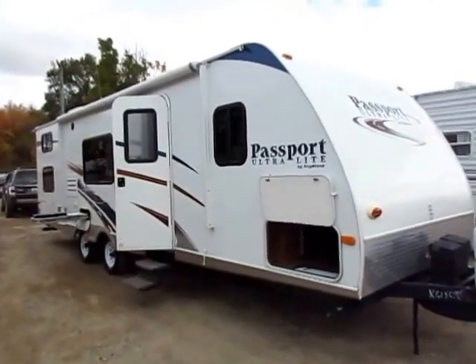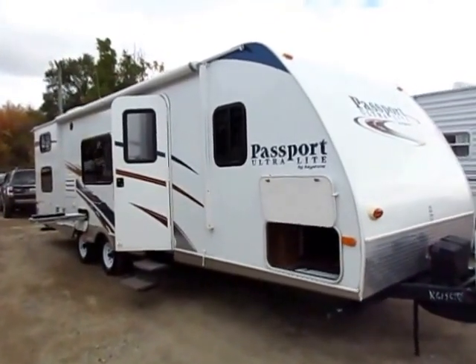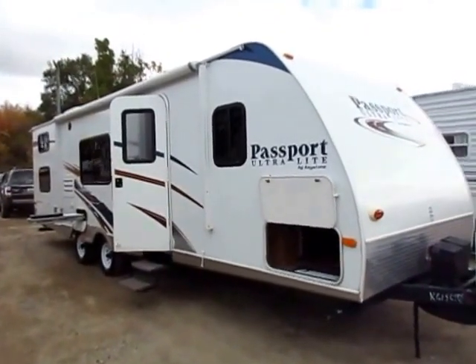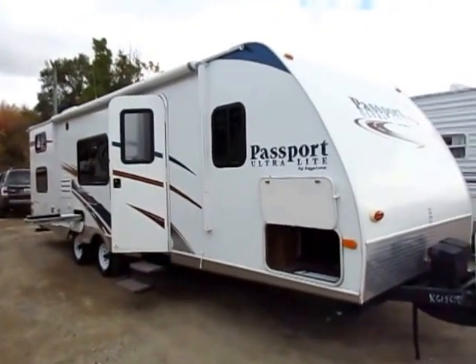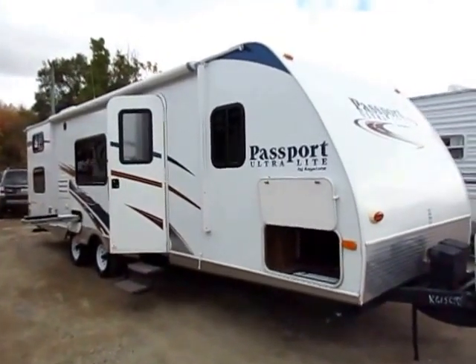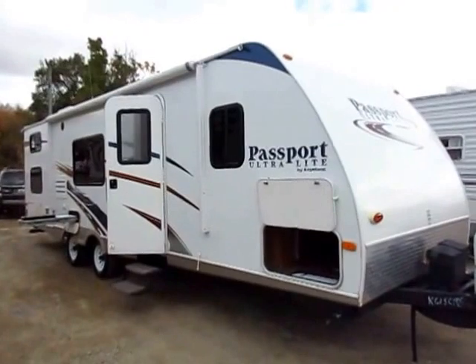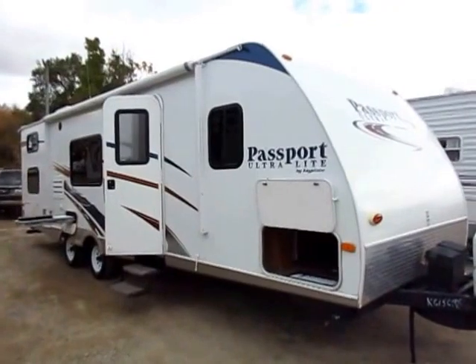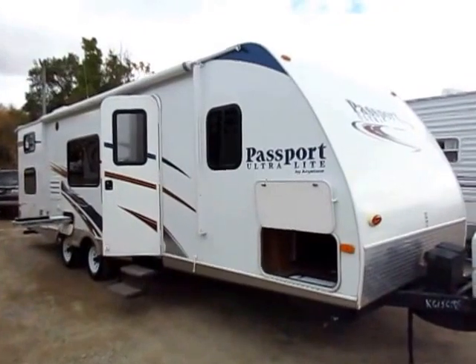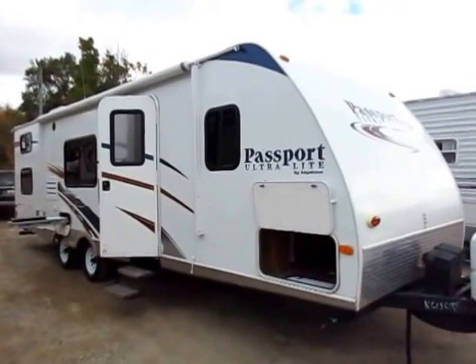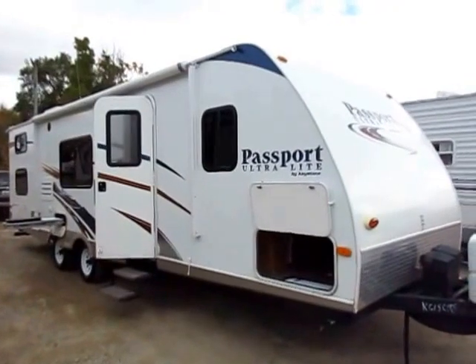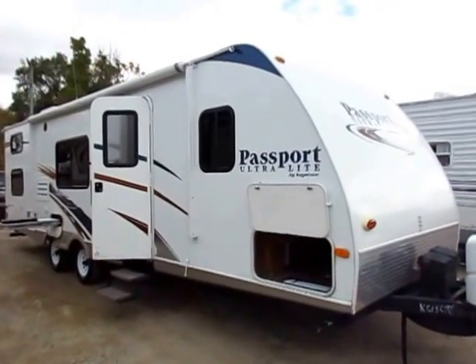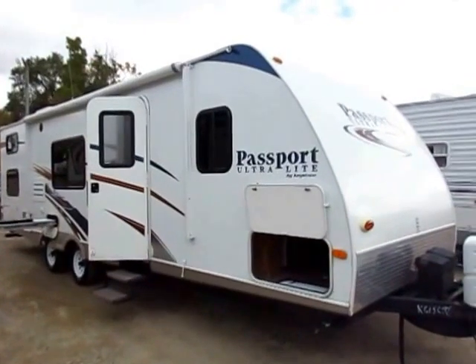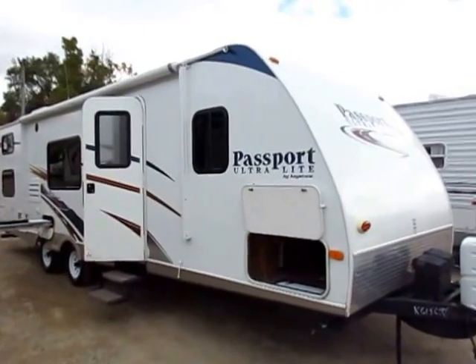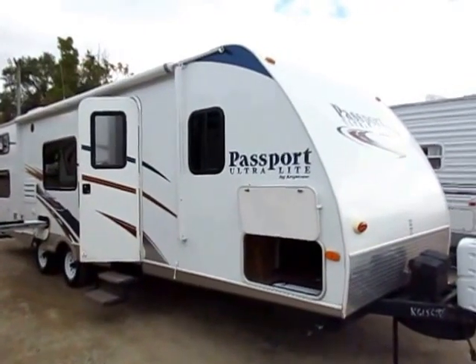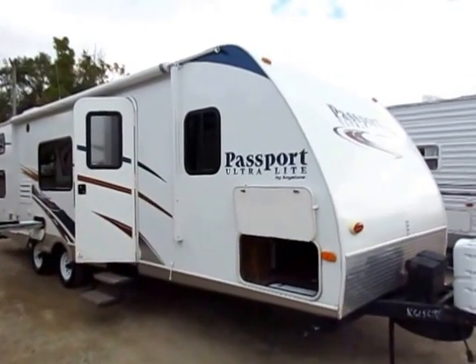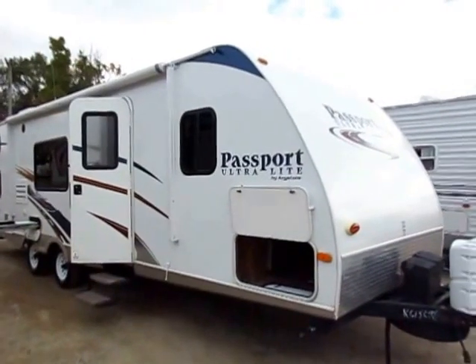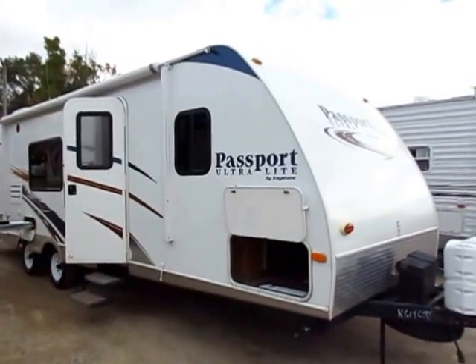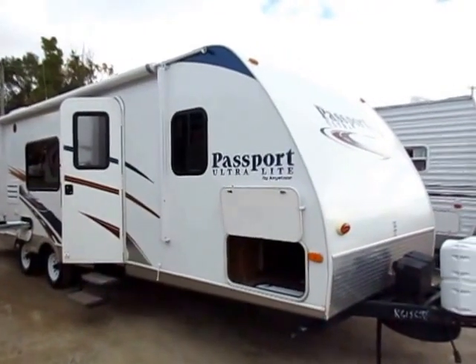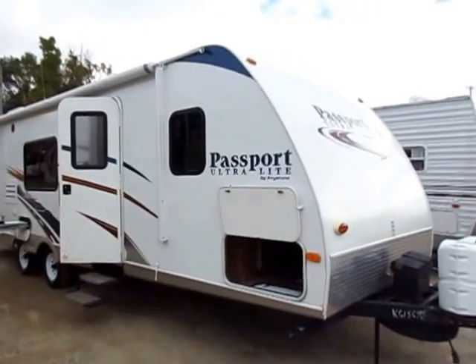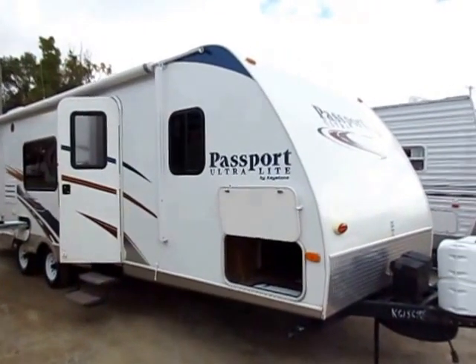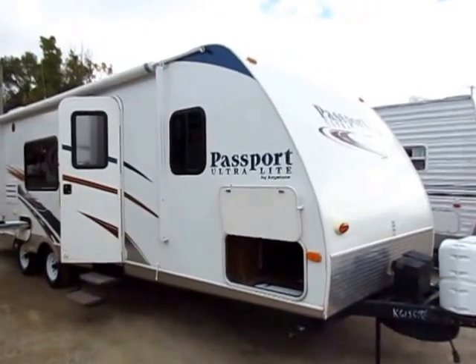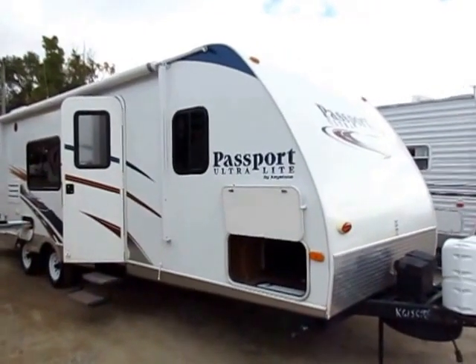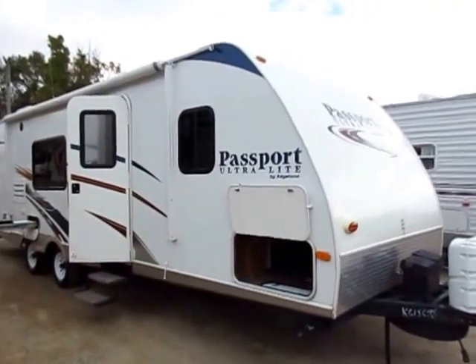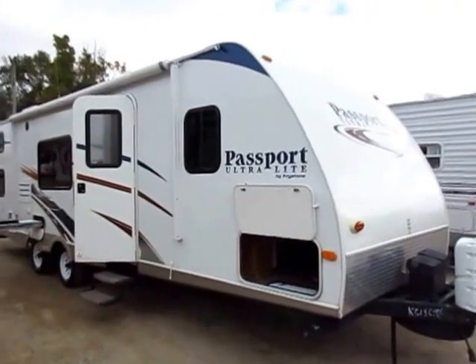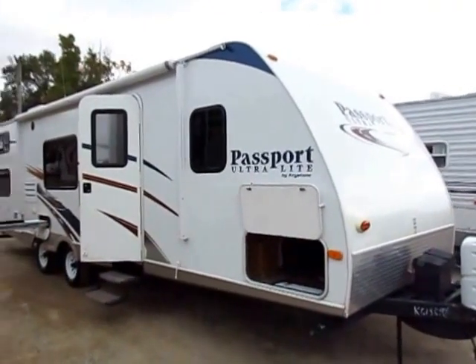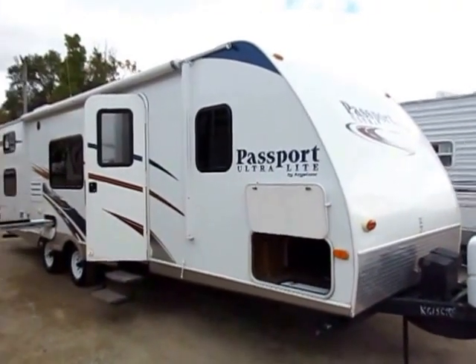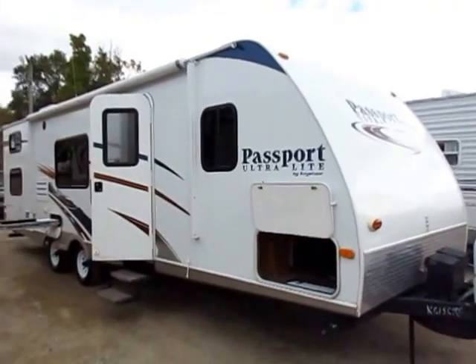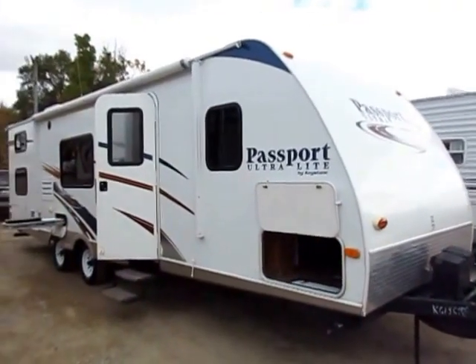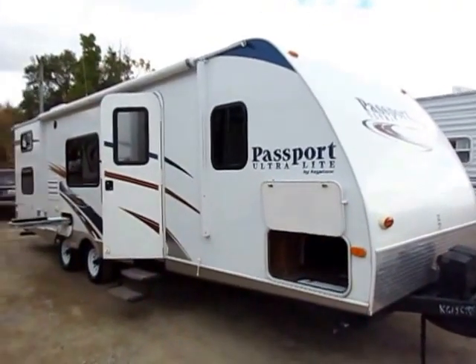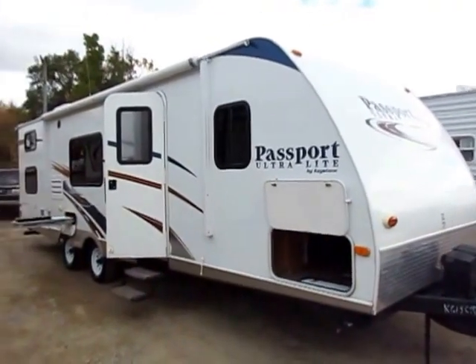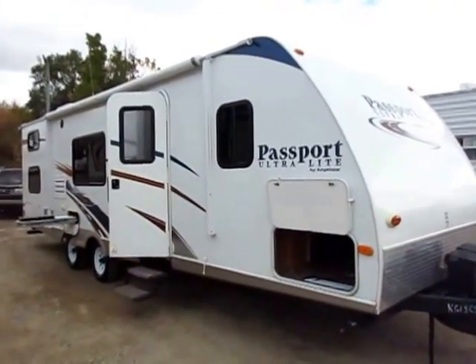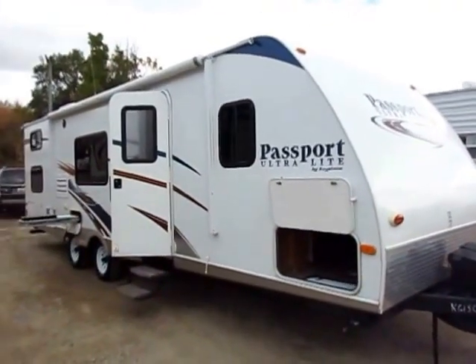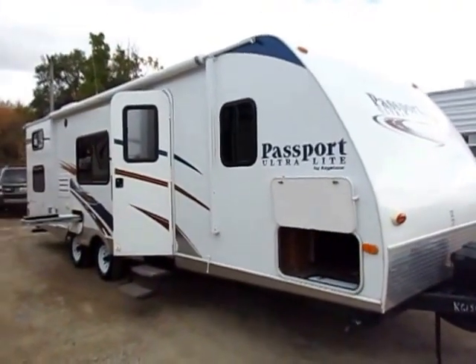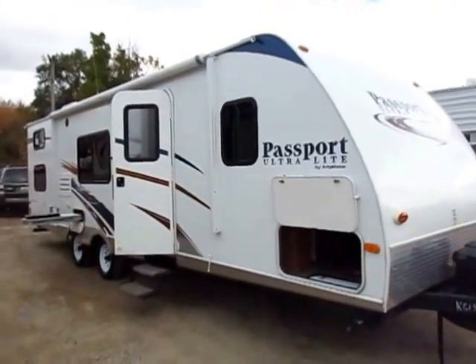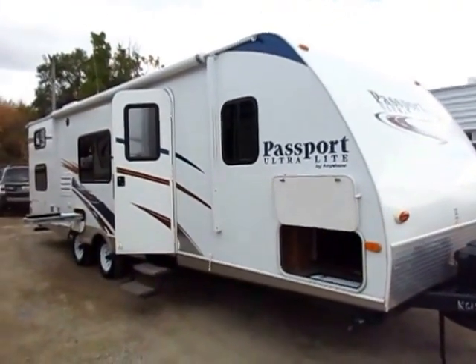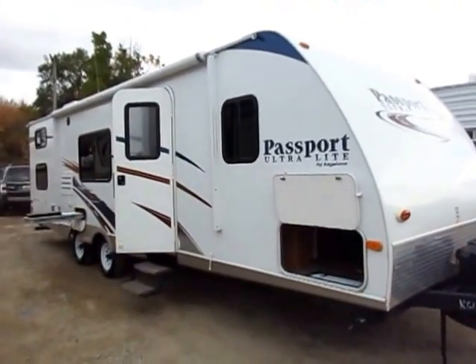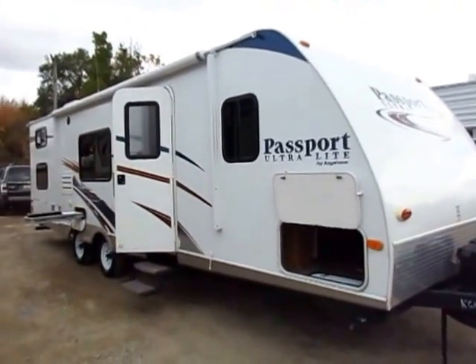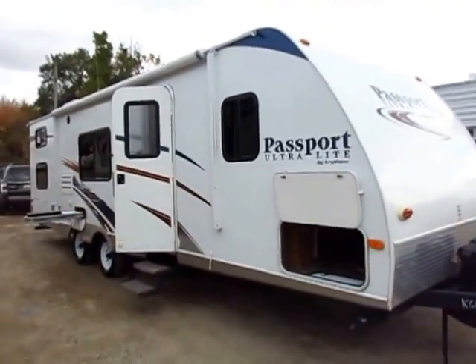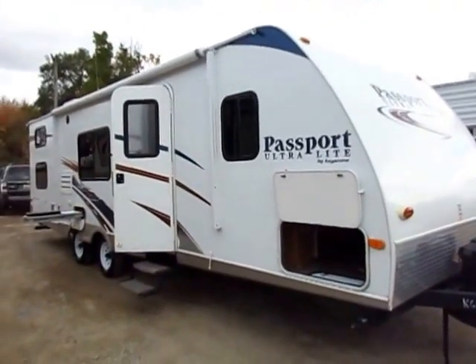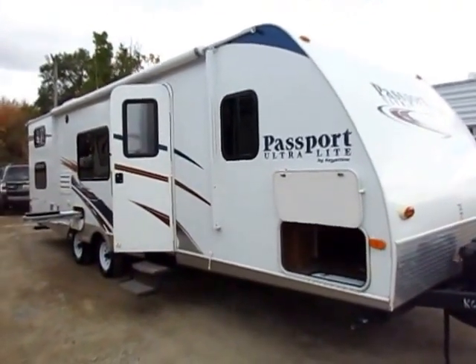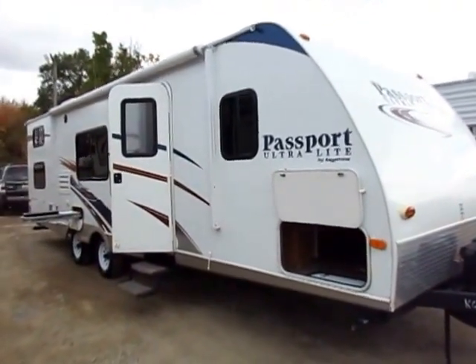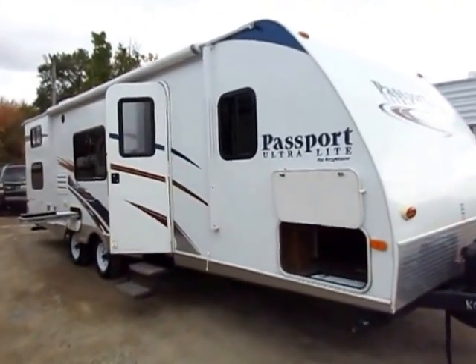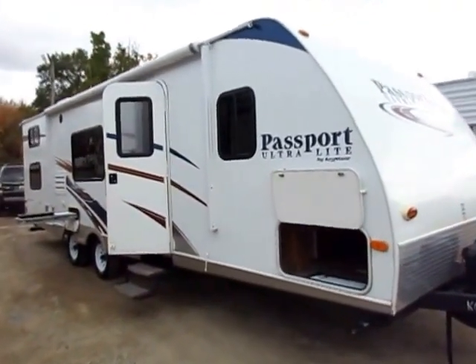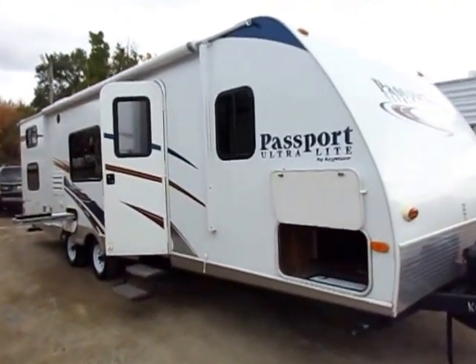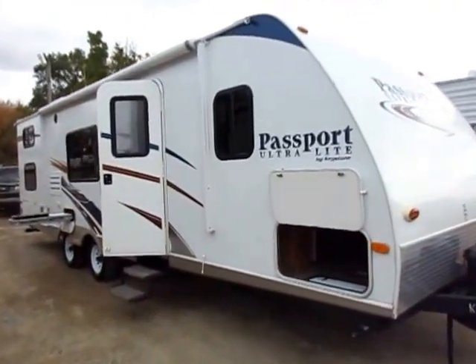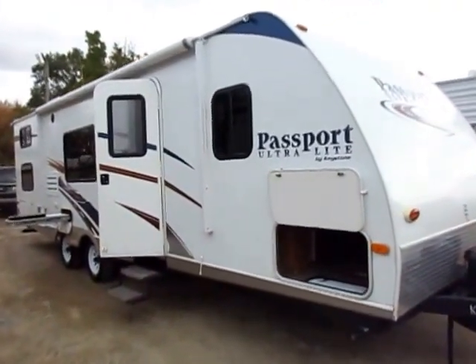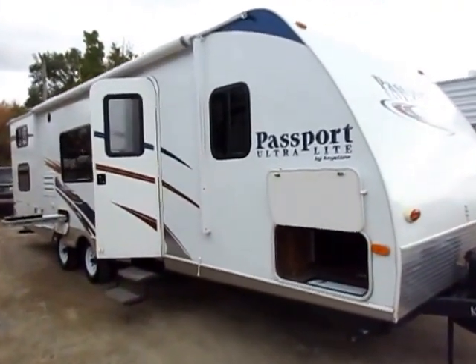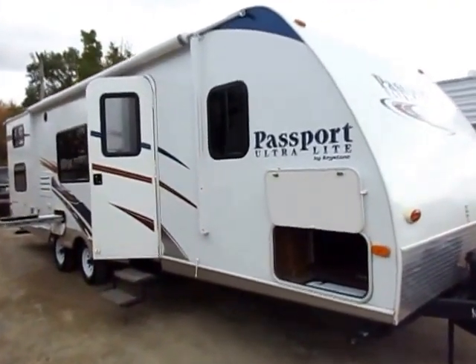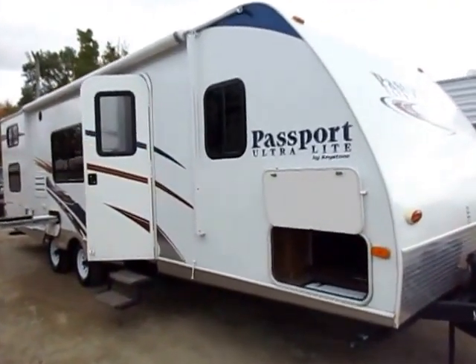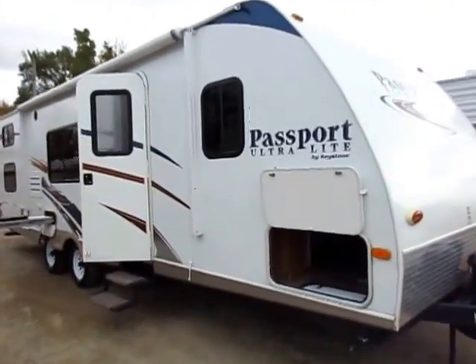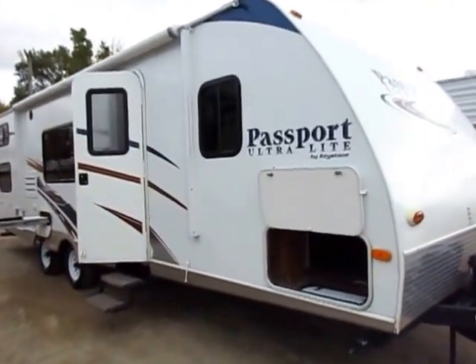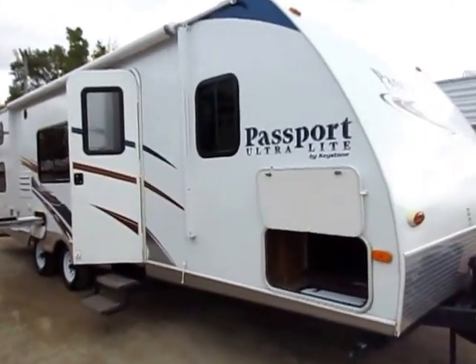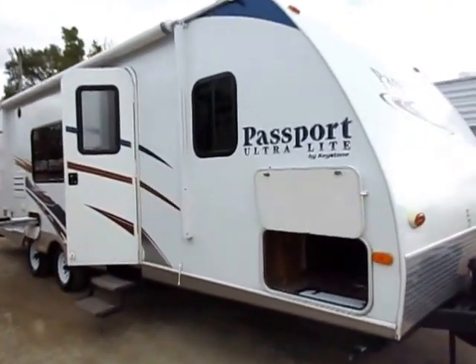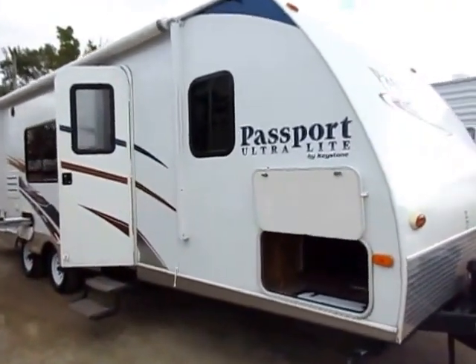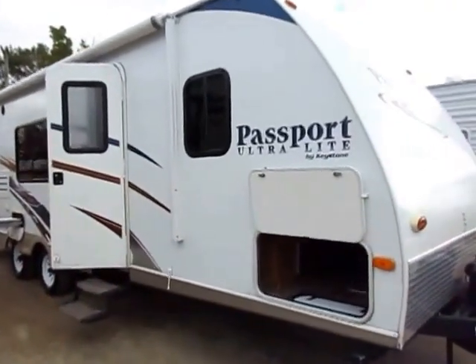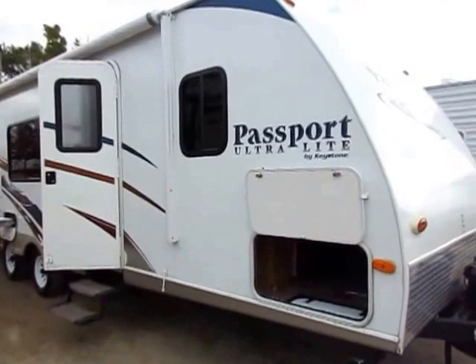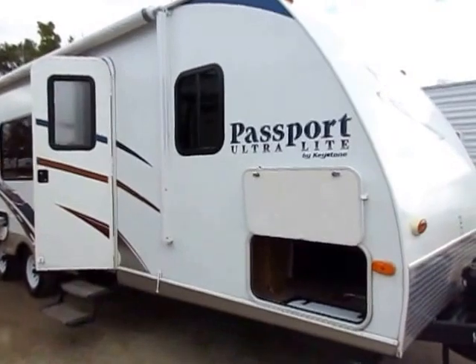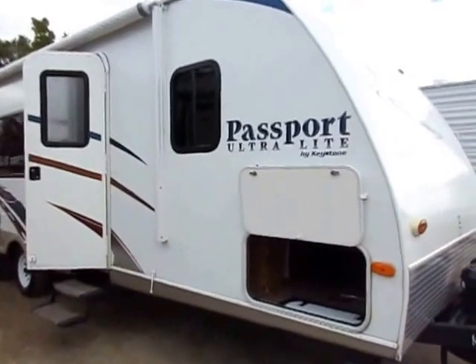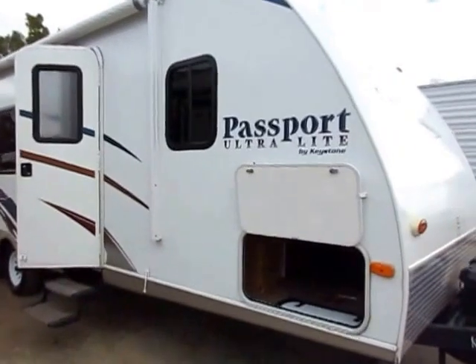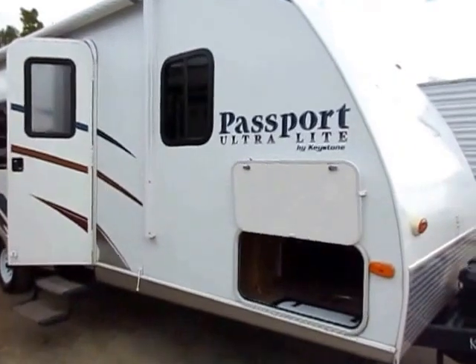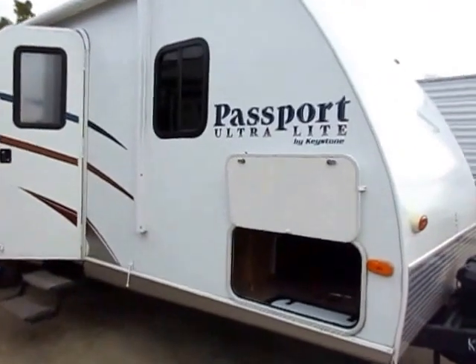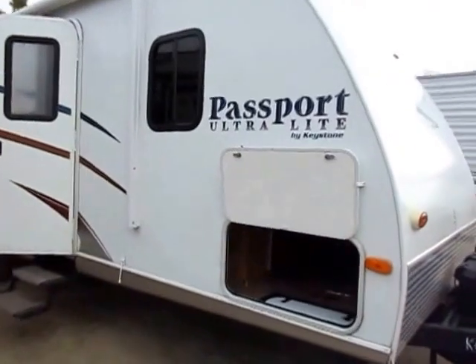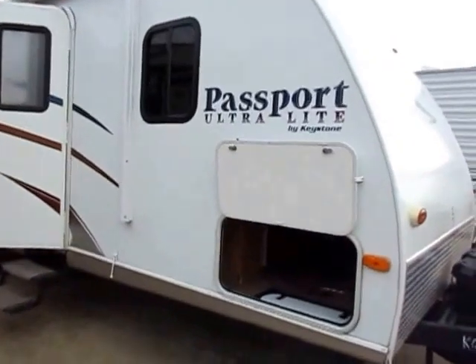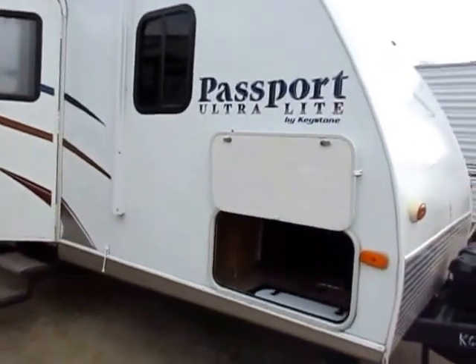Only 4,700 pounds, potentially very comfortably SUV towable — you know, if you've got a solid tow package on your vehicle.